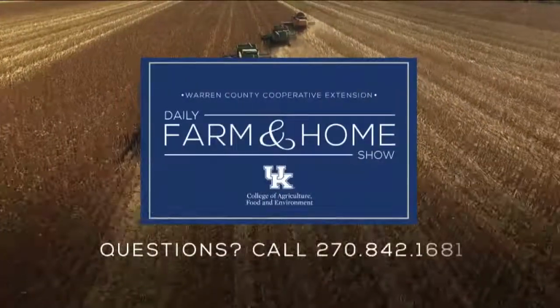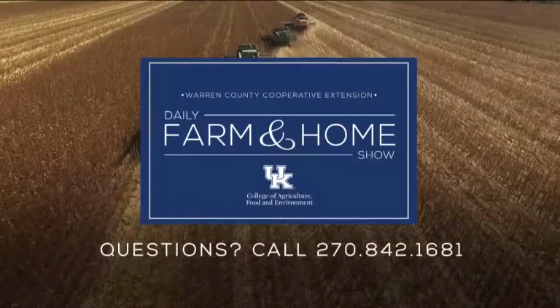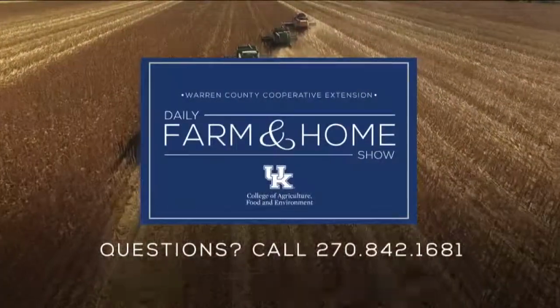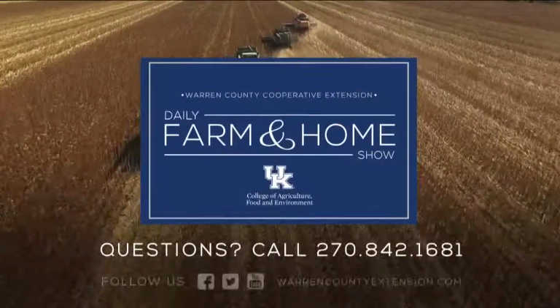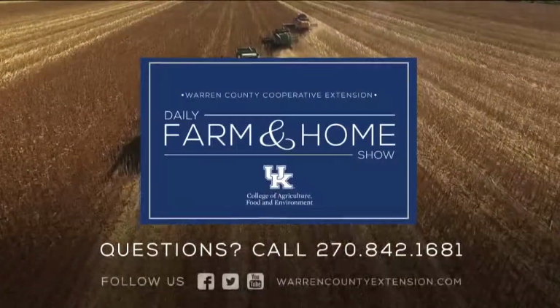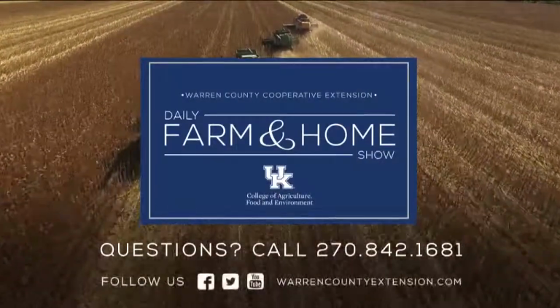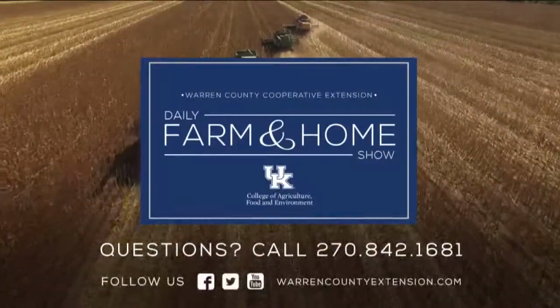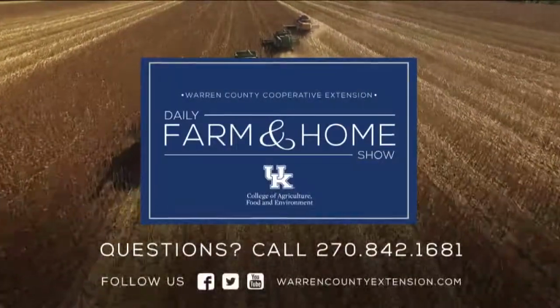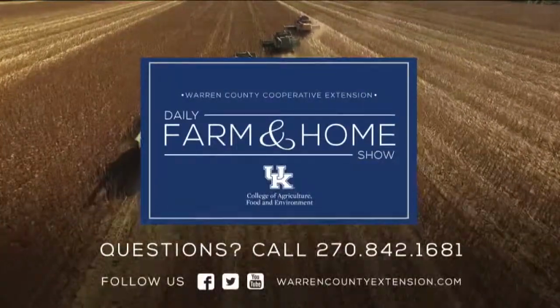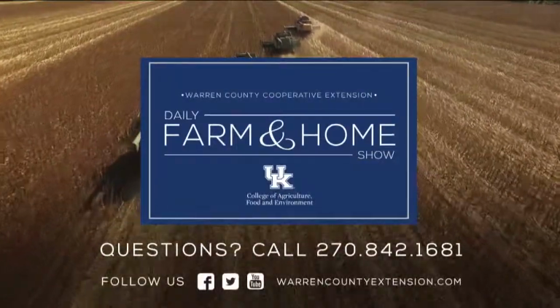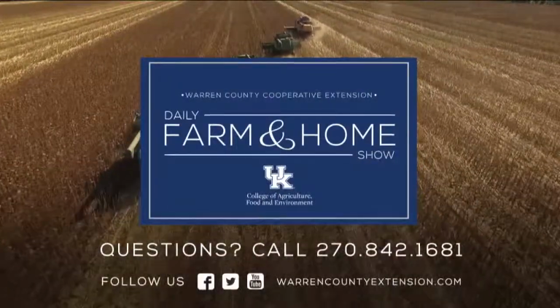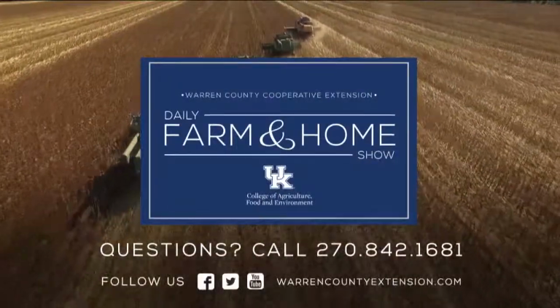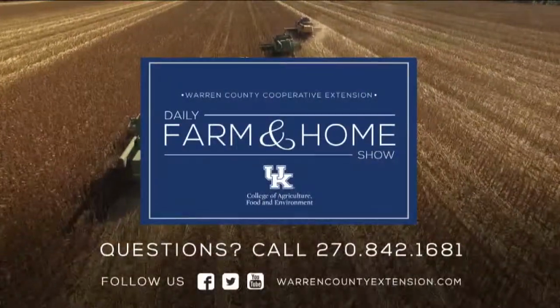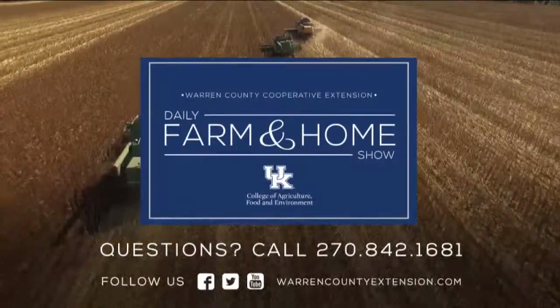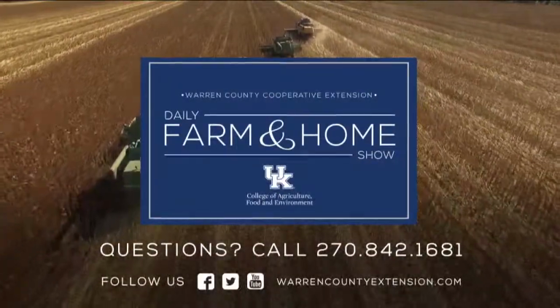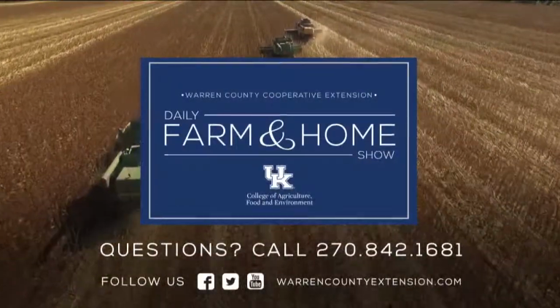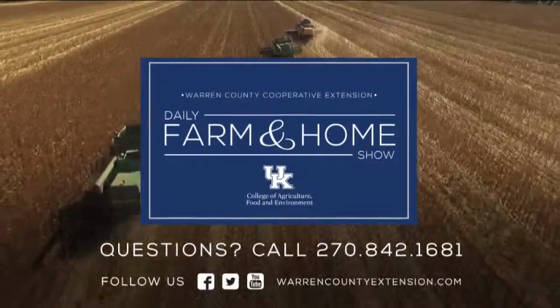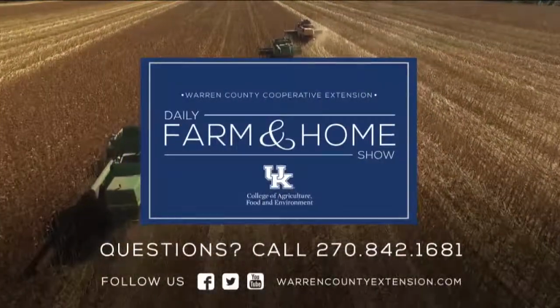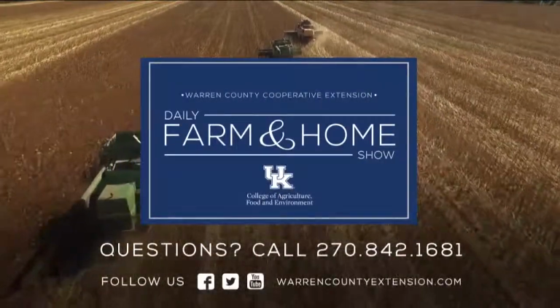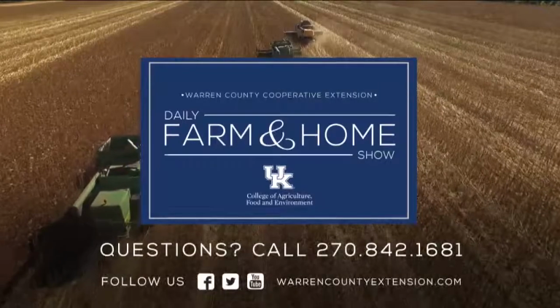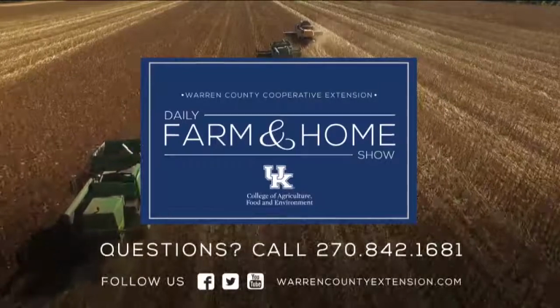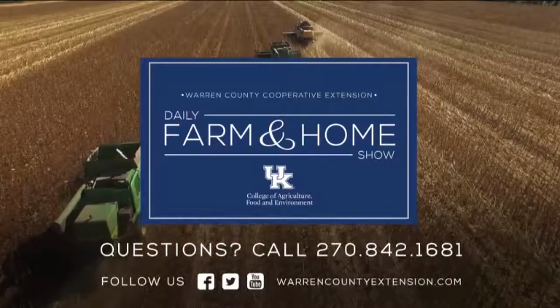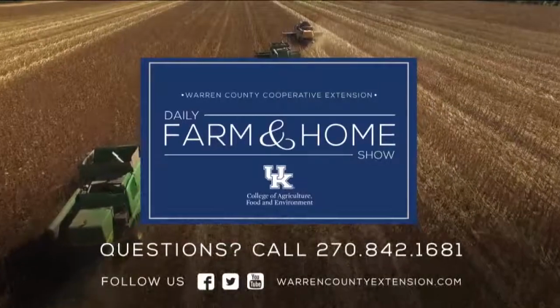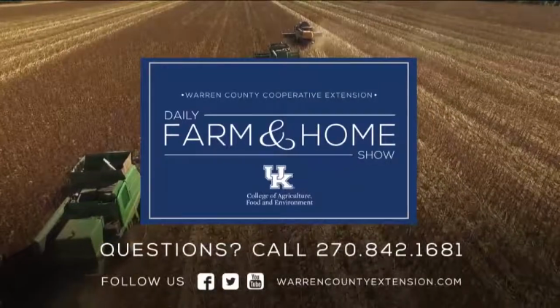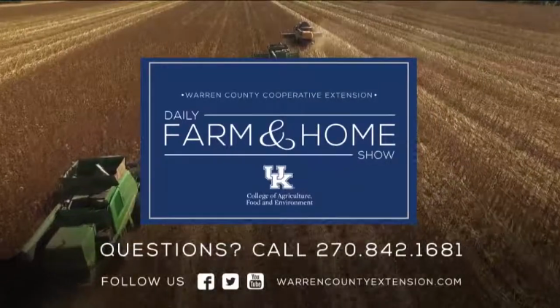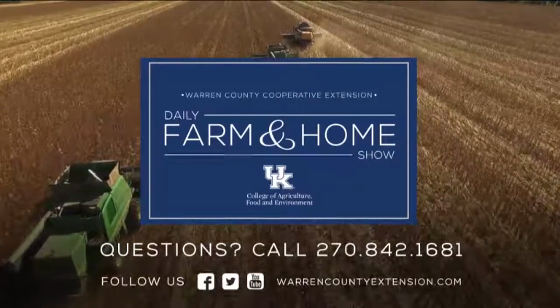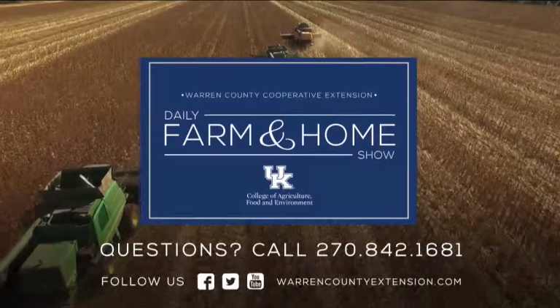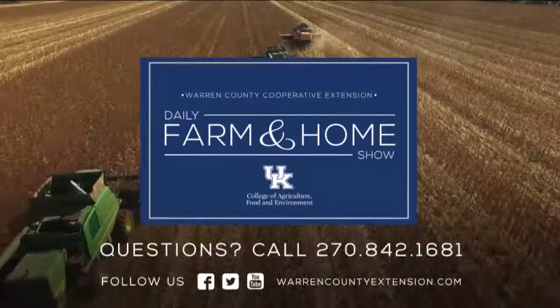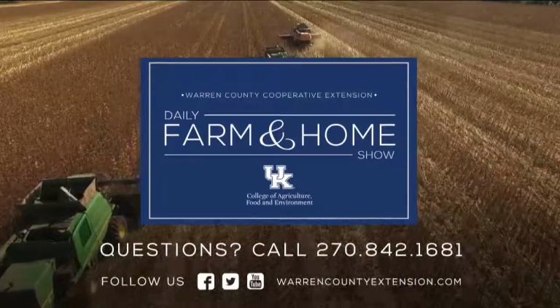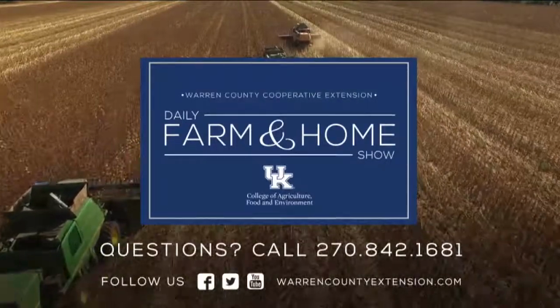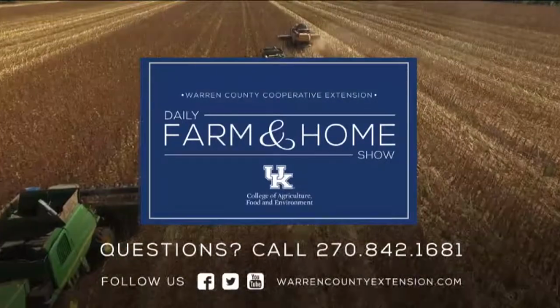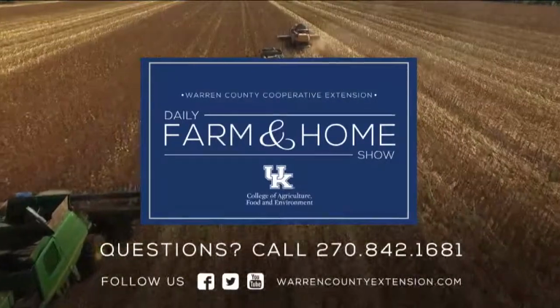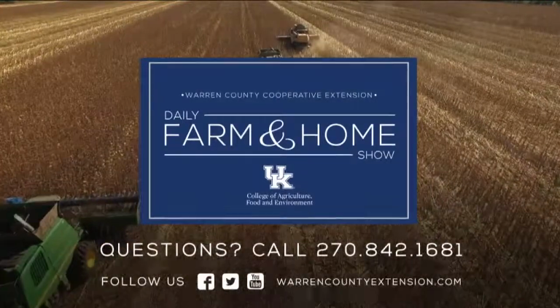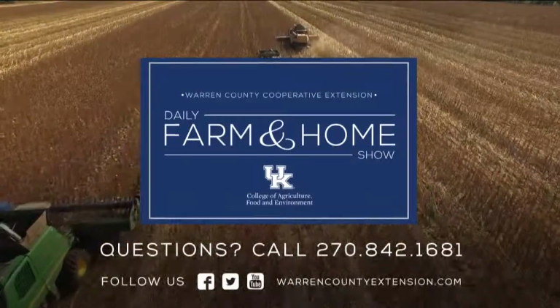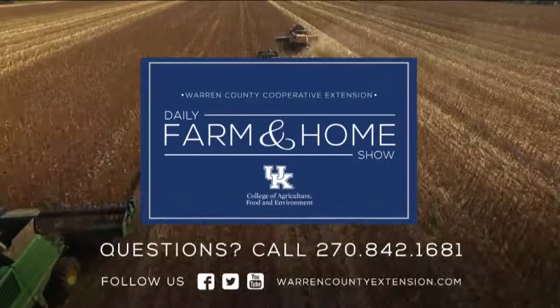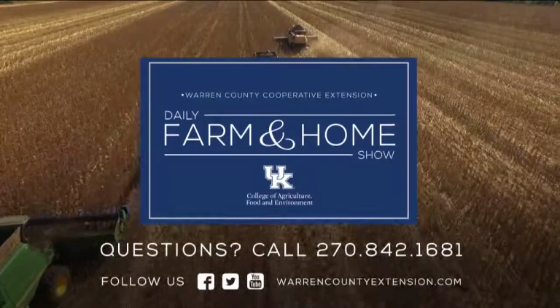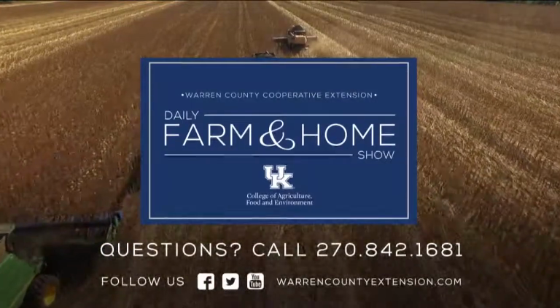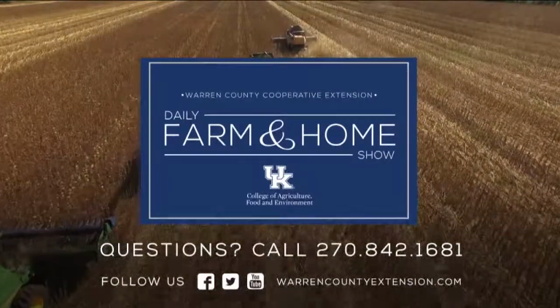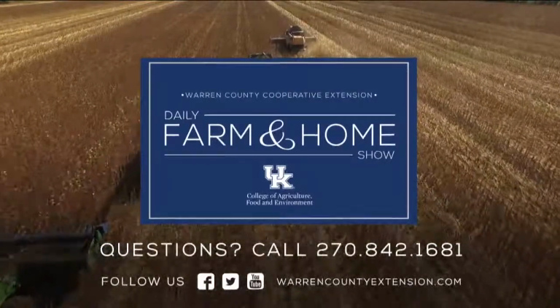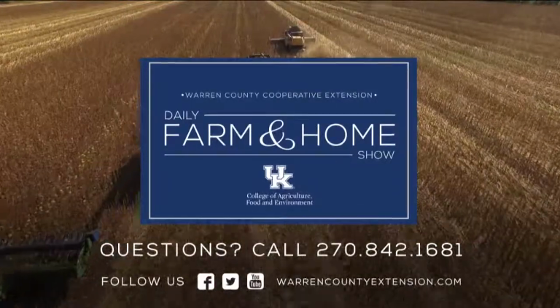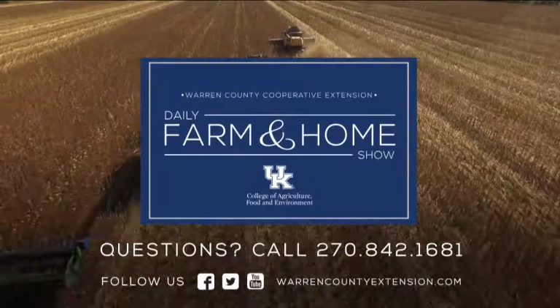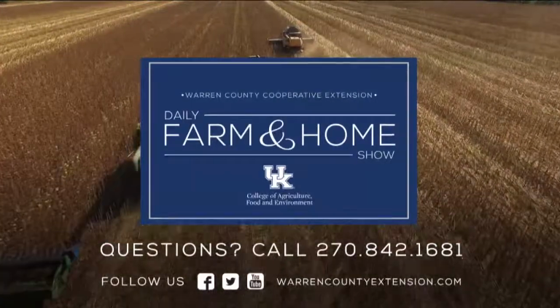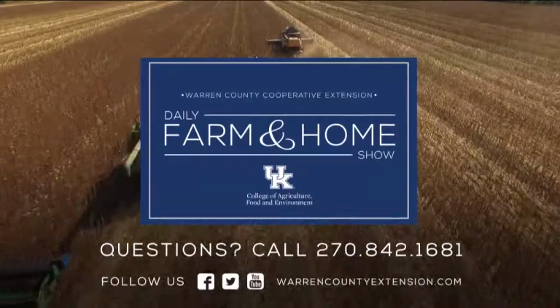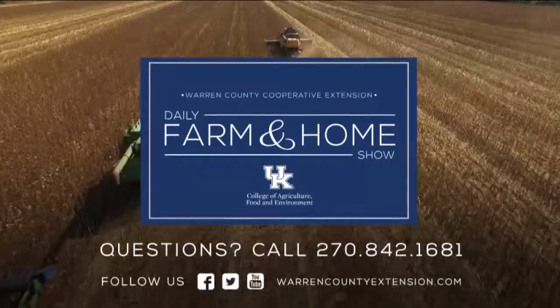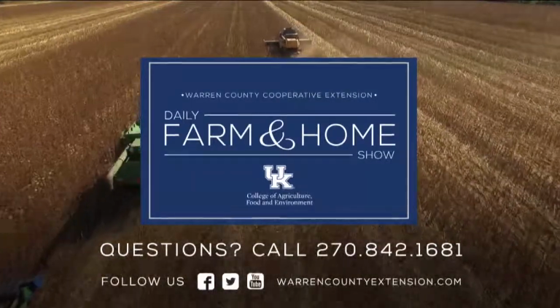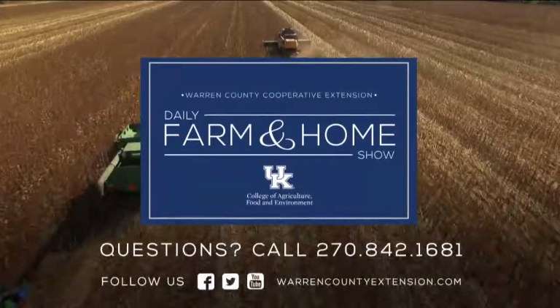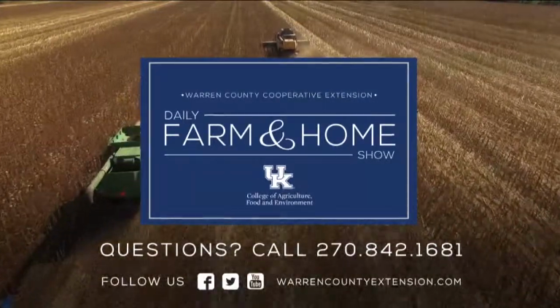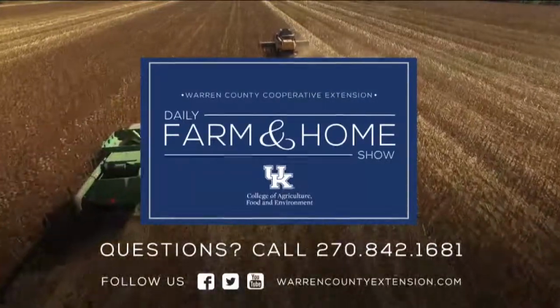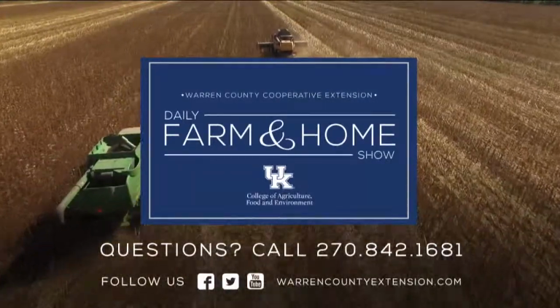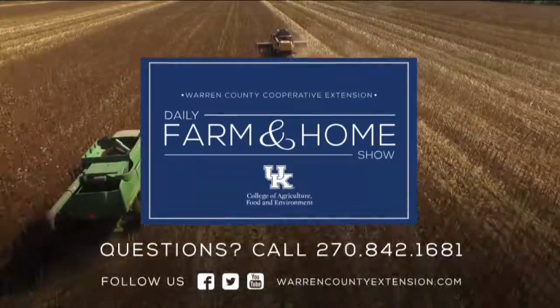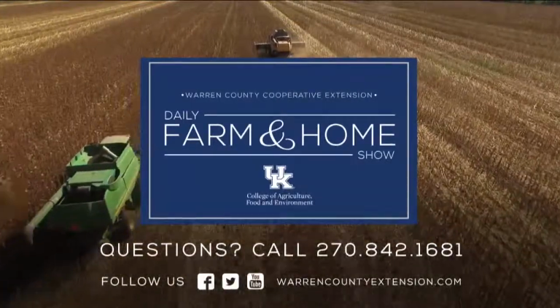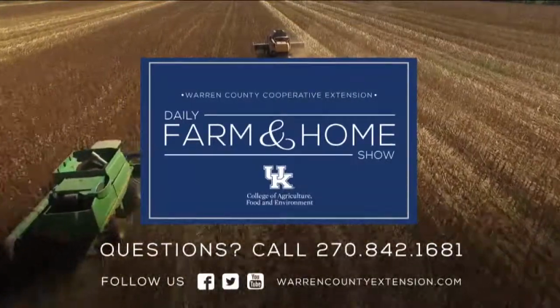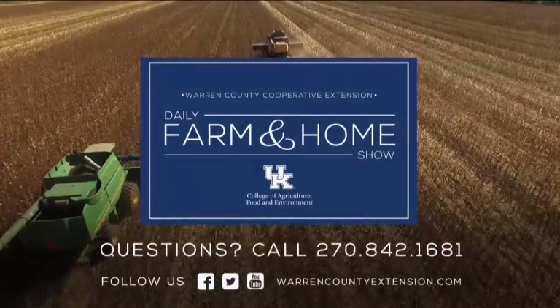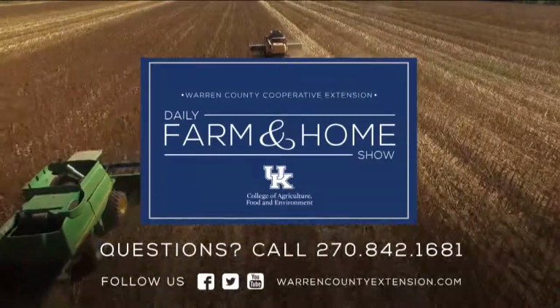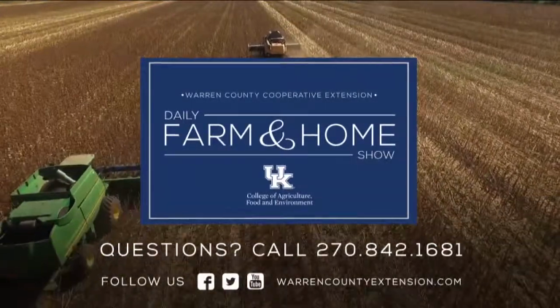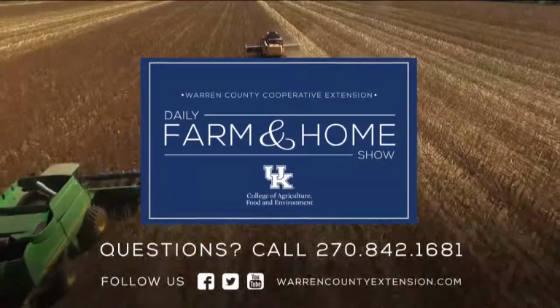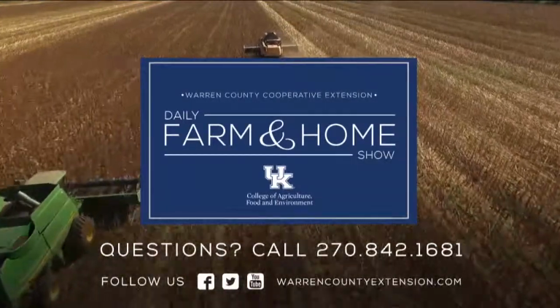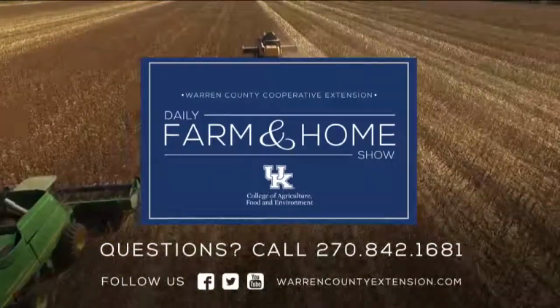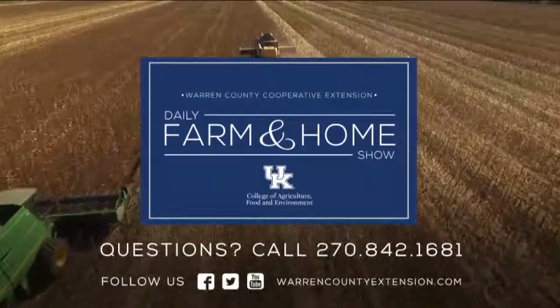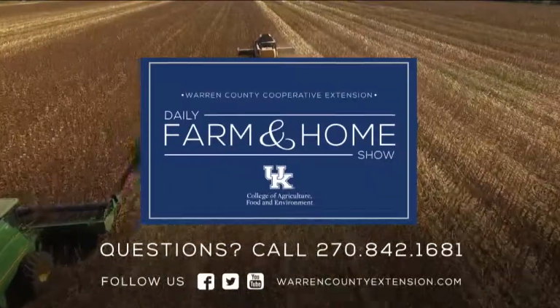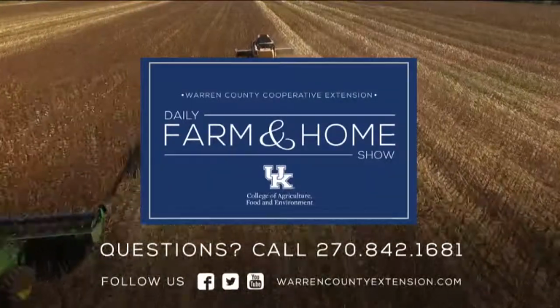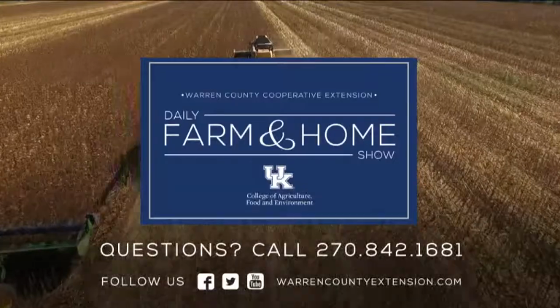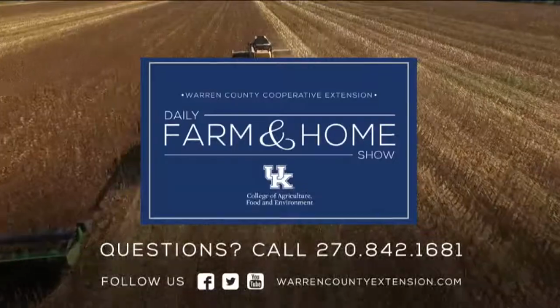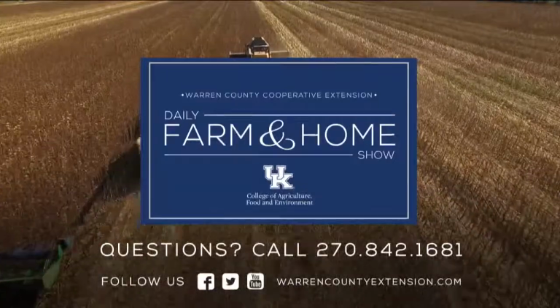If you have questions about today's topic, please call the Warren County Extension Office at the number on your screen. Thanks for watching and have a great day.